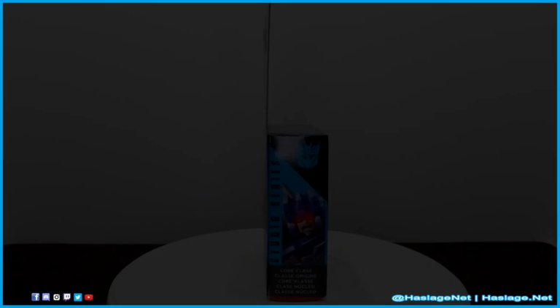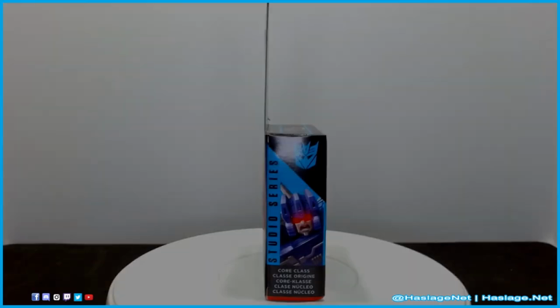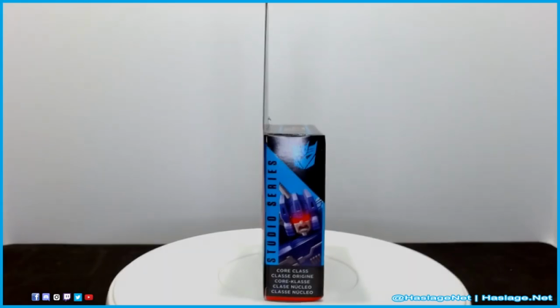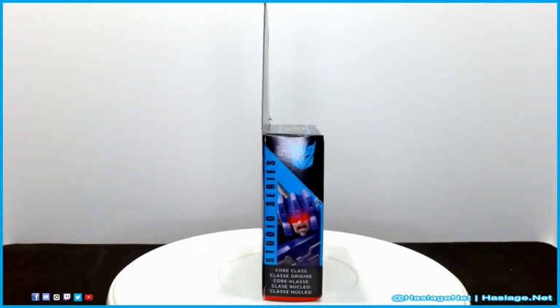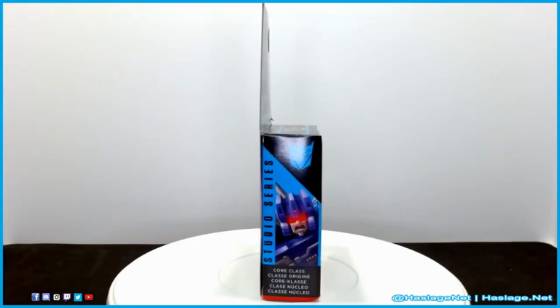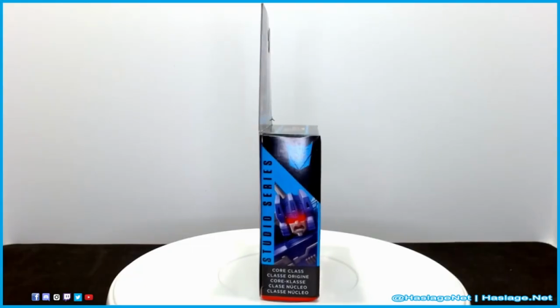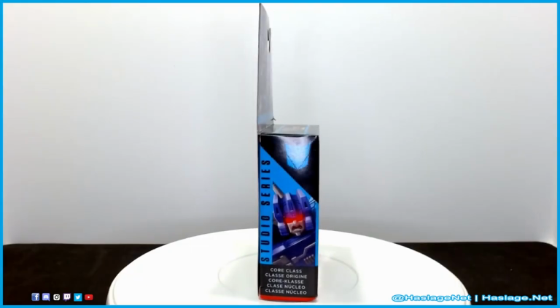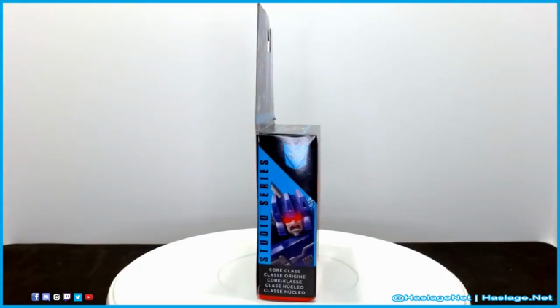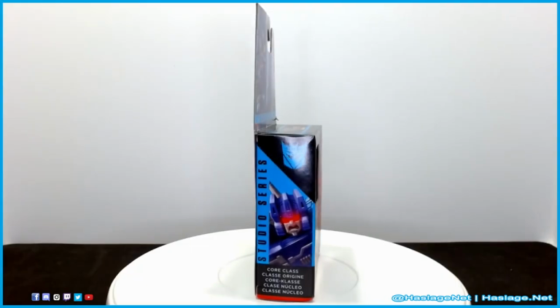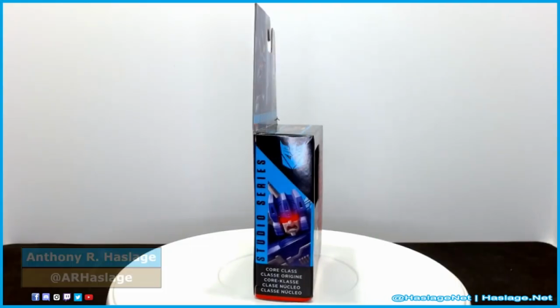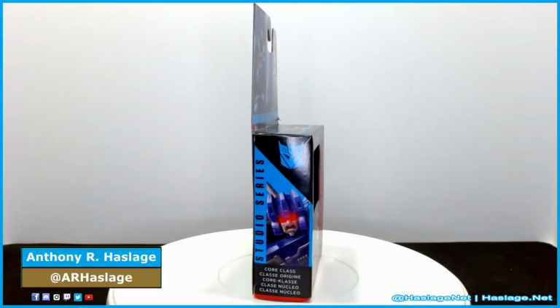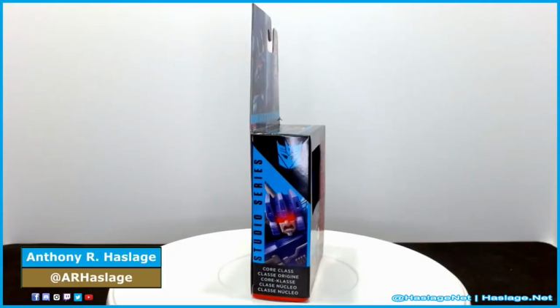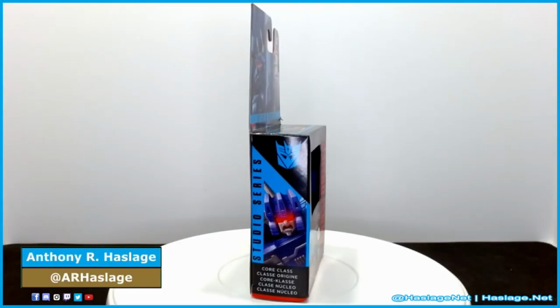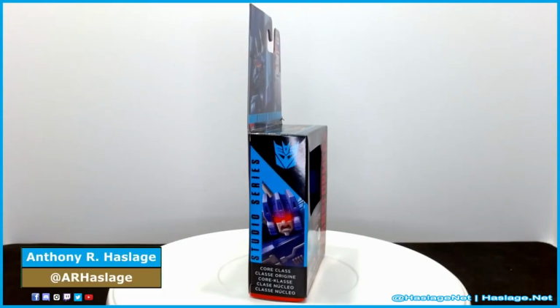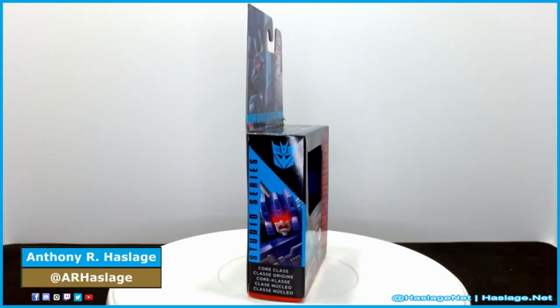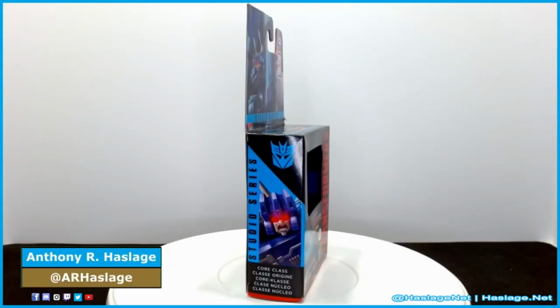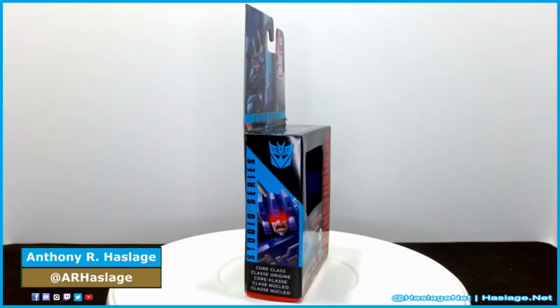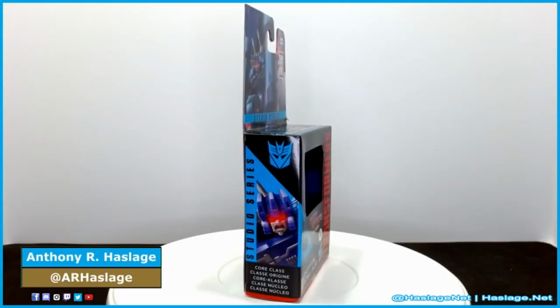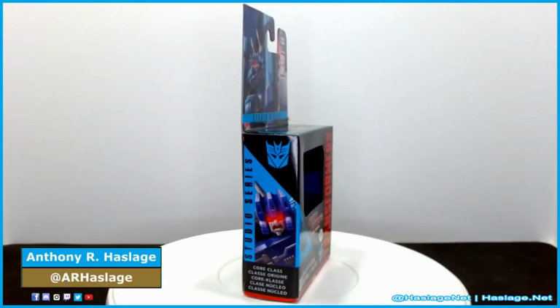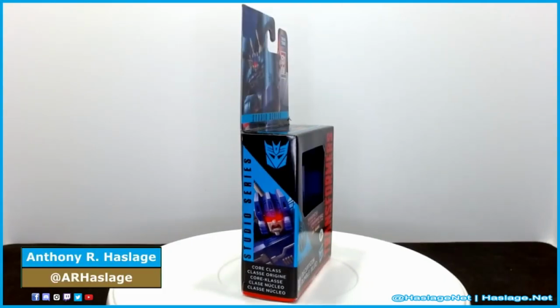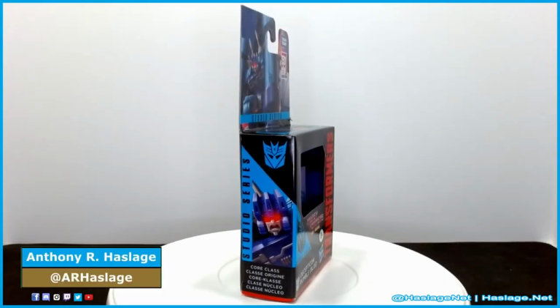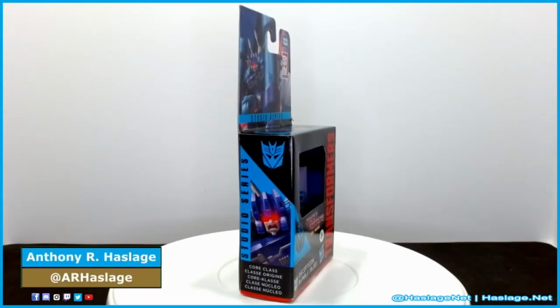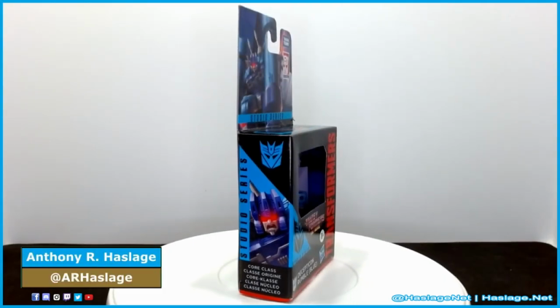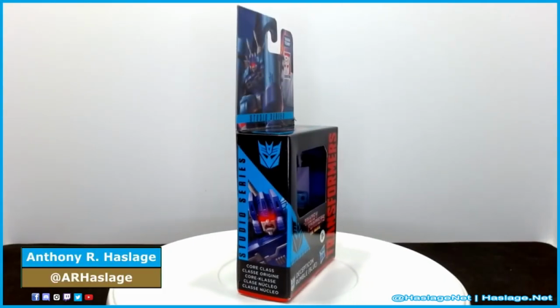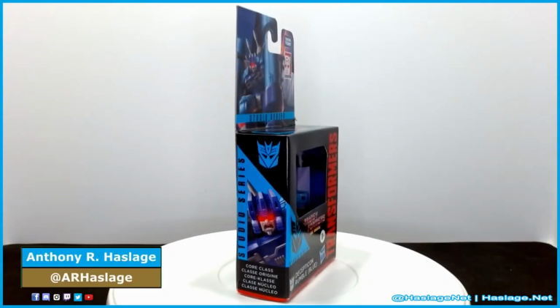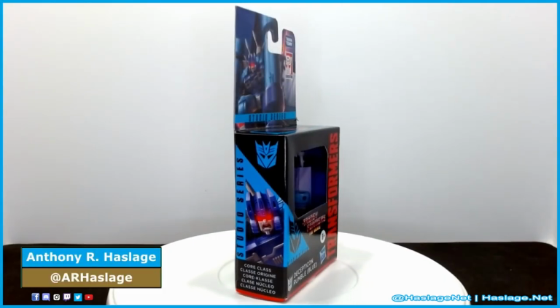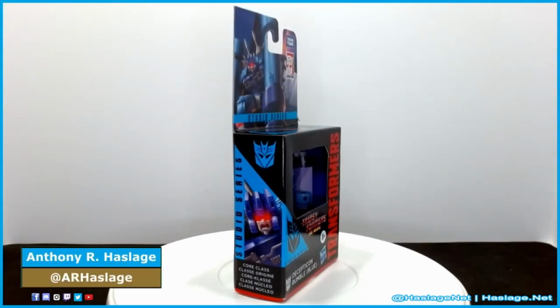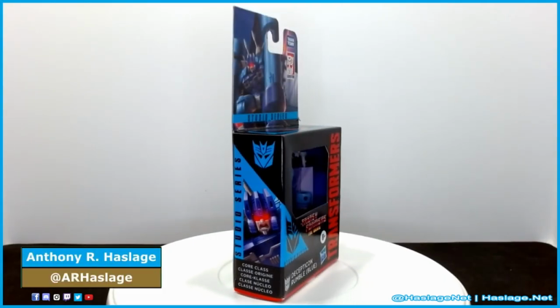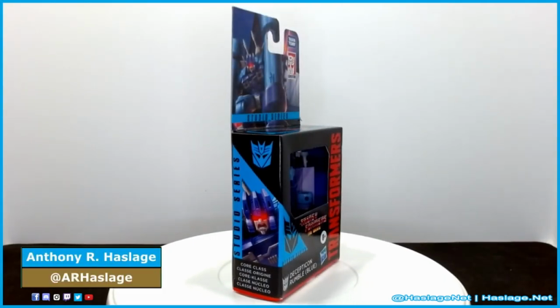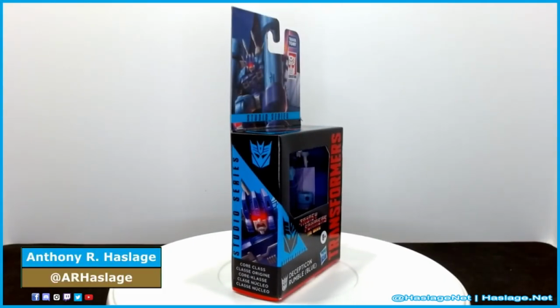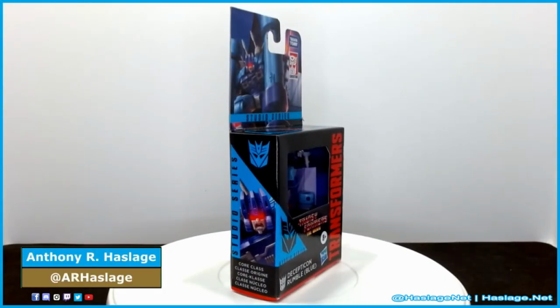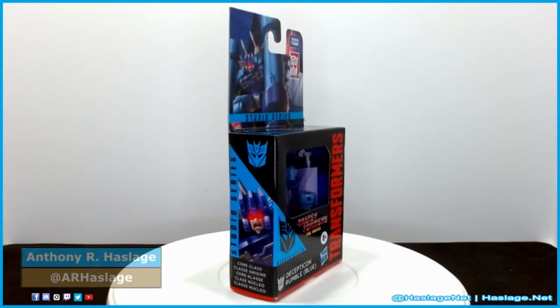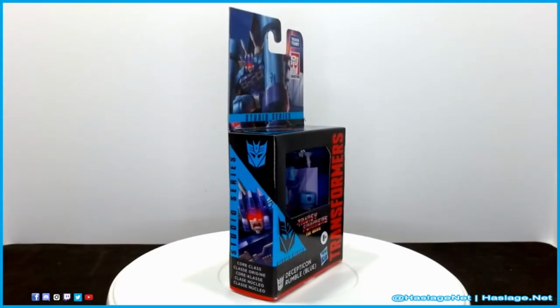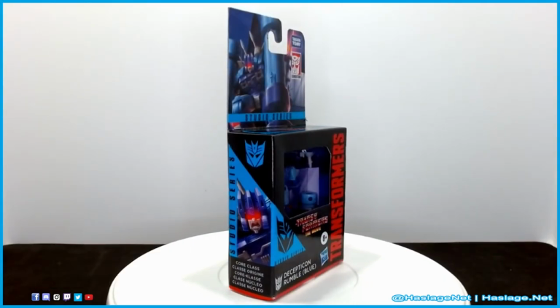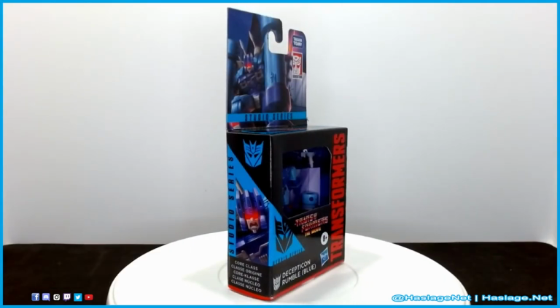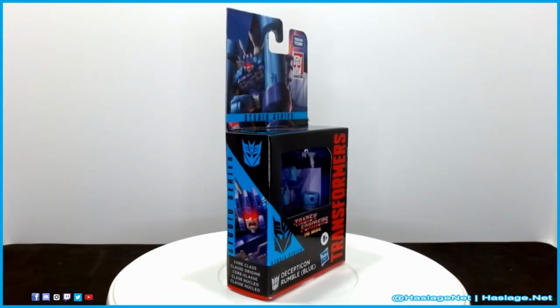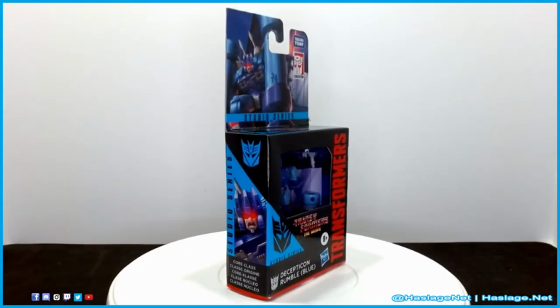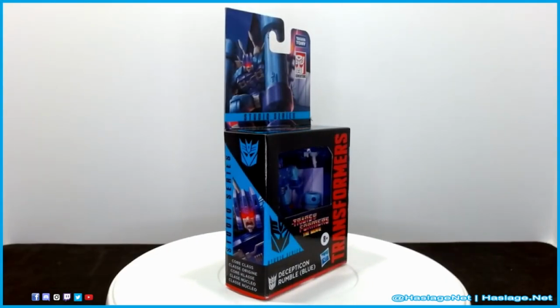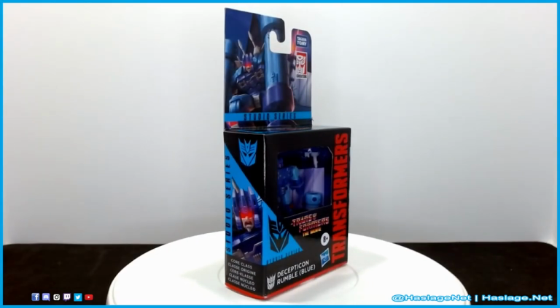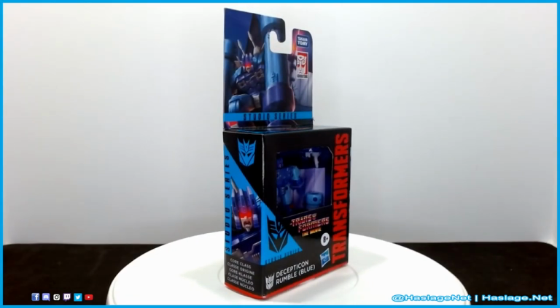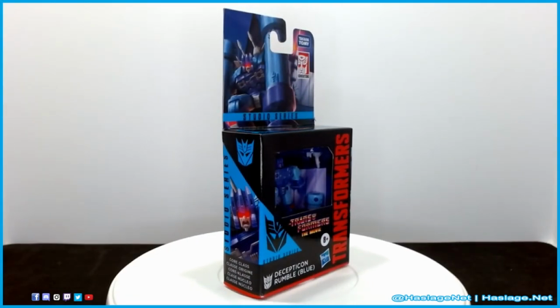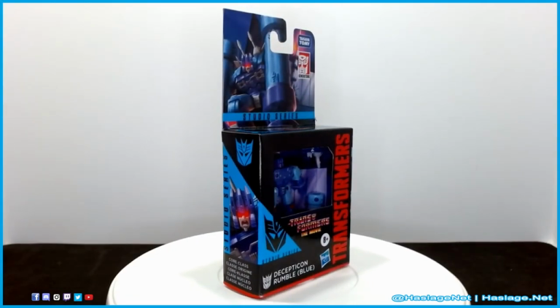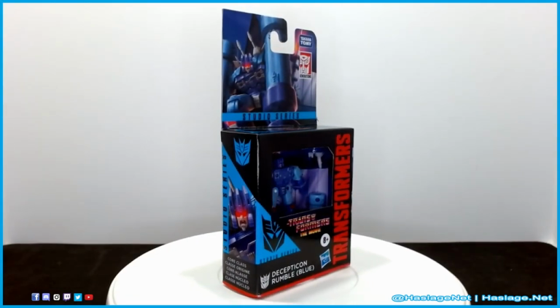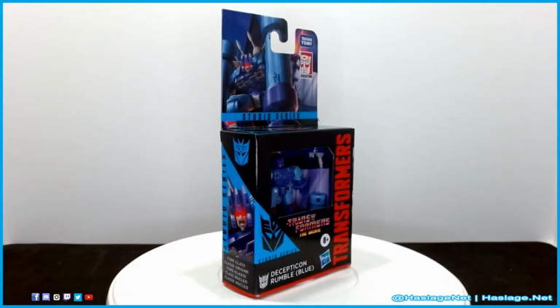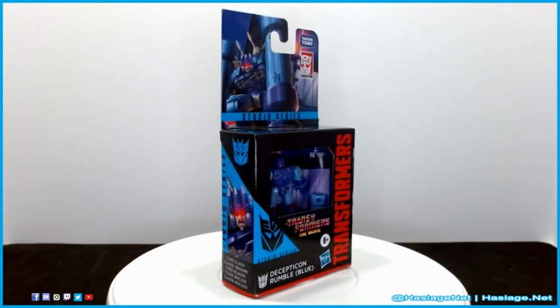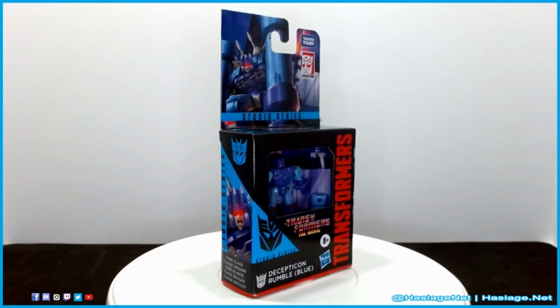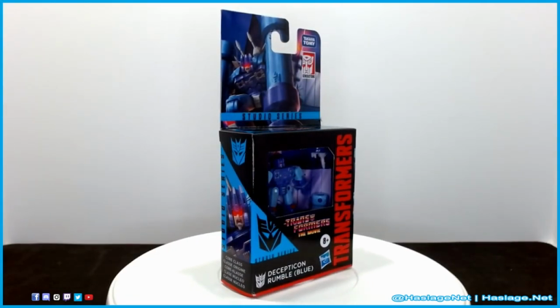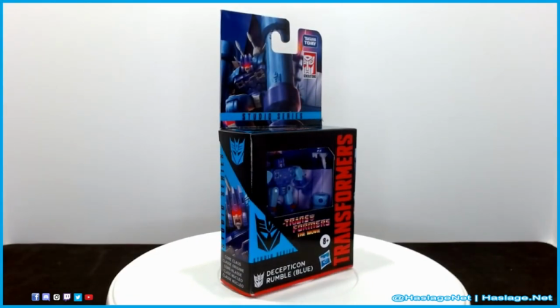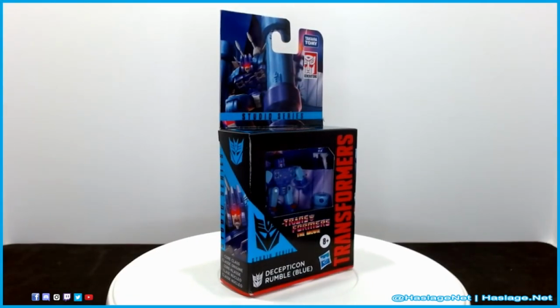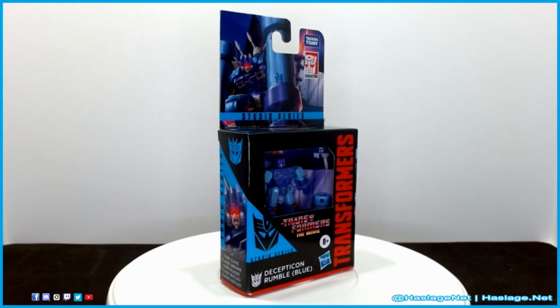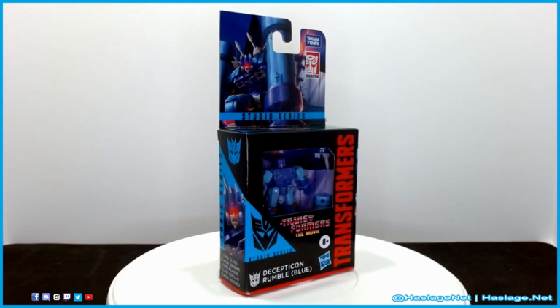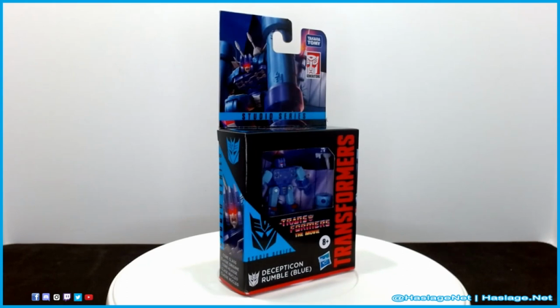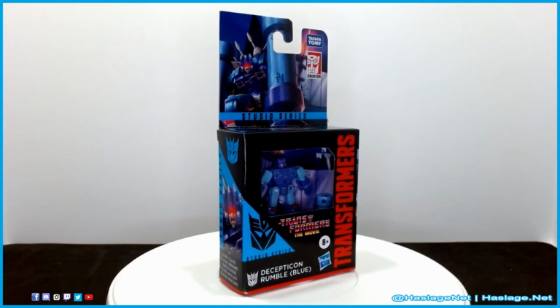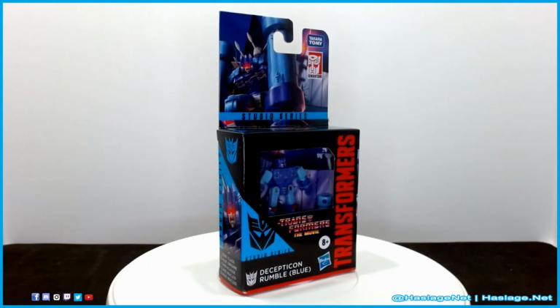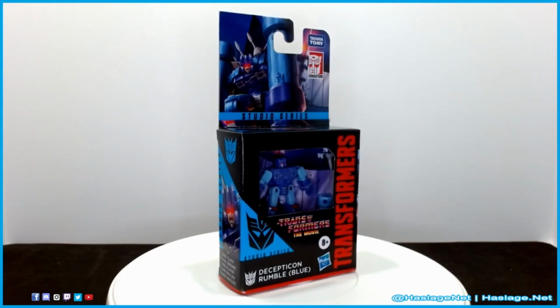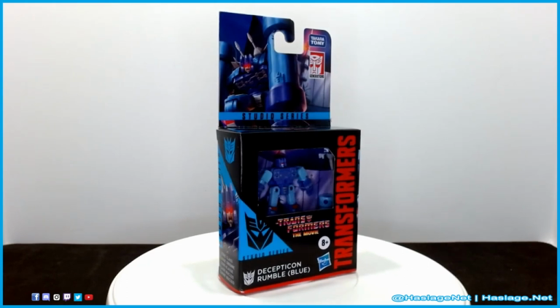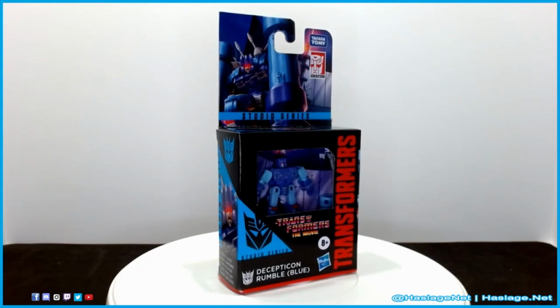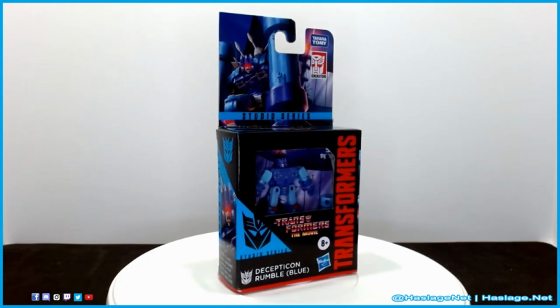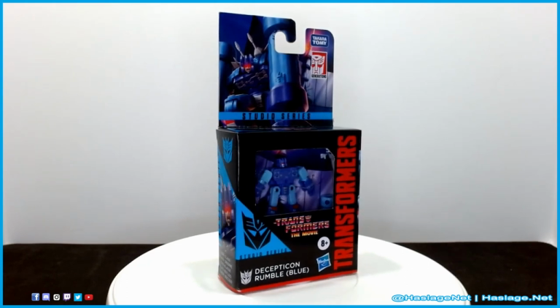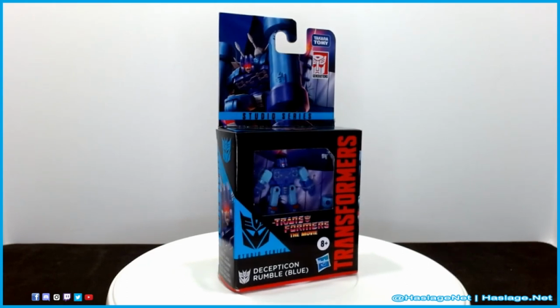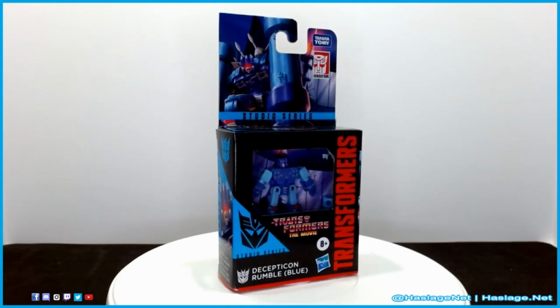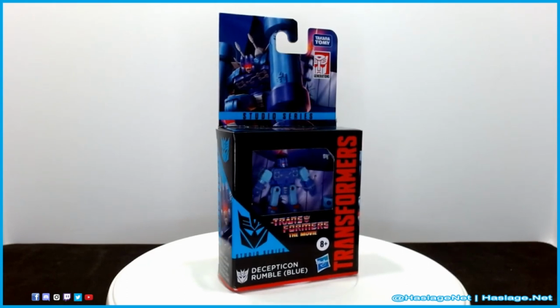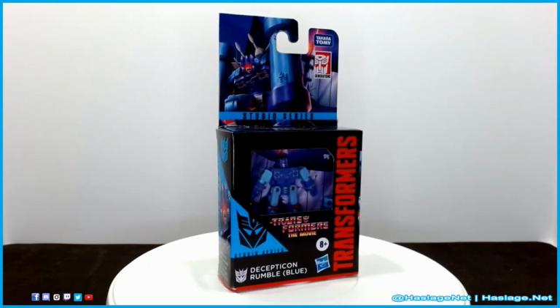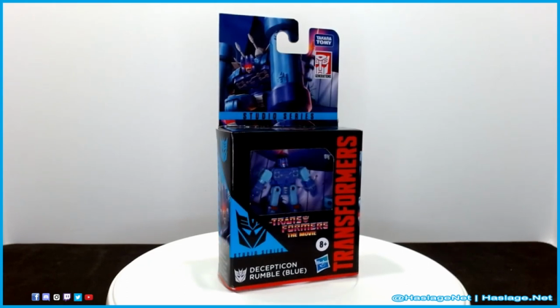Hey collectors, Anthony from HatchesNet here, and today we're going to check out Transformers Studio Series The Movie 1986, Rumble Blue.